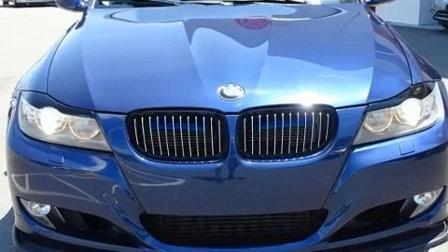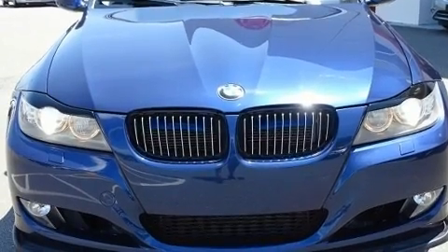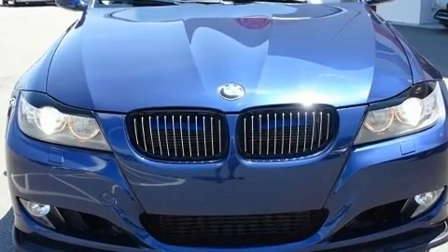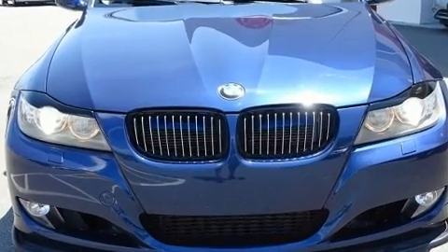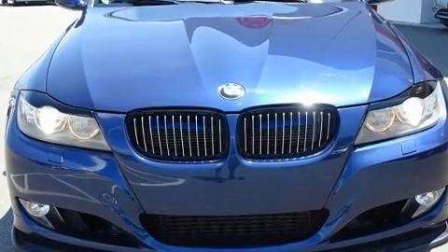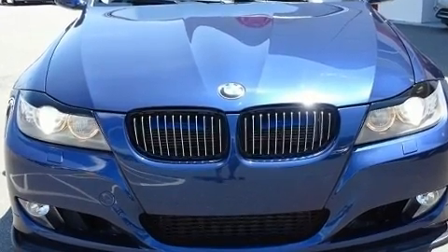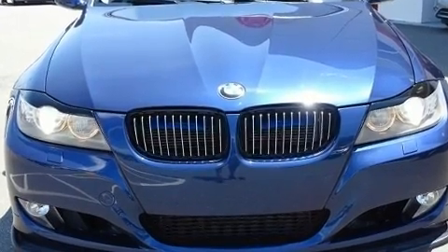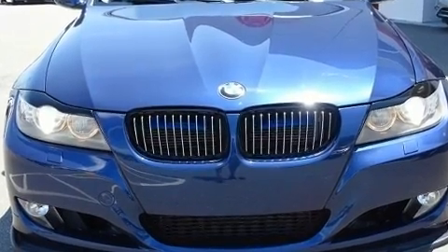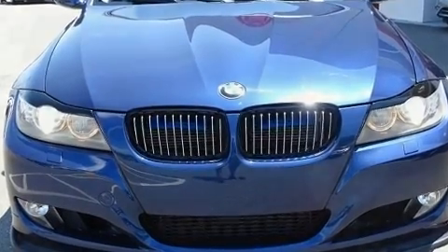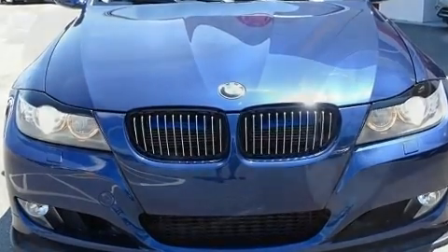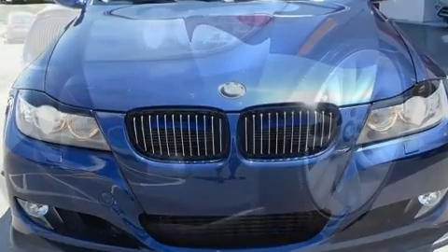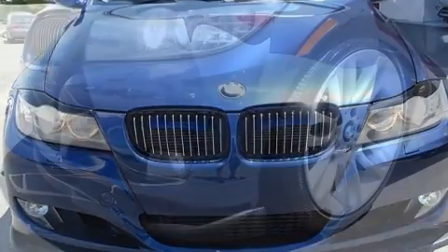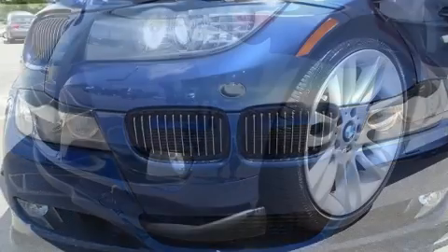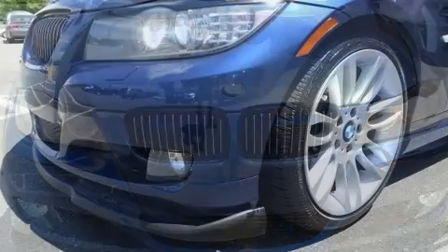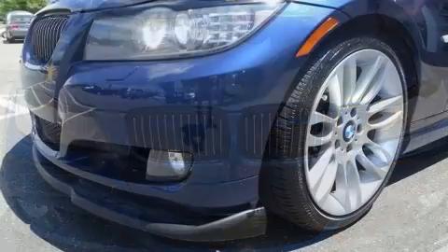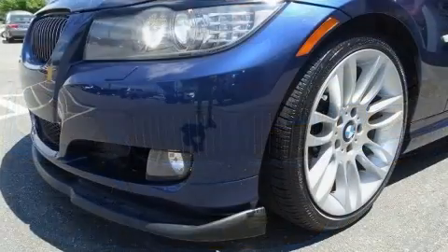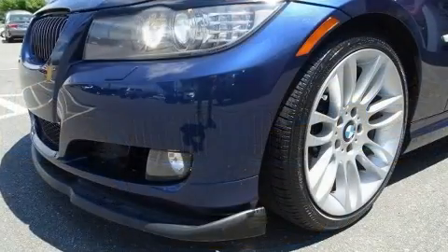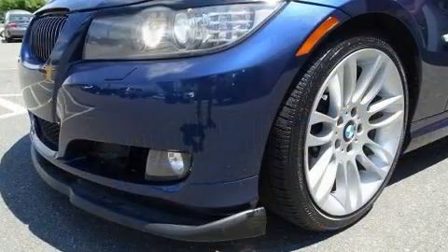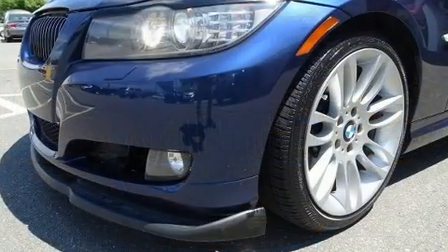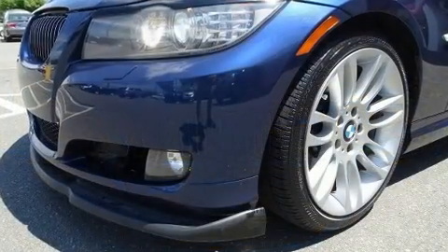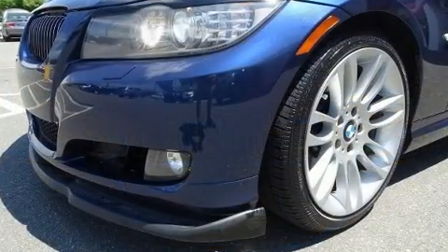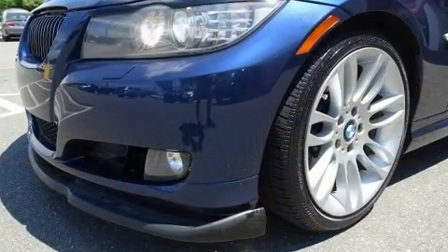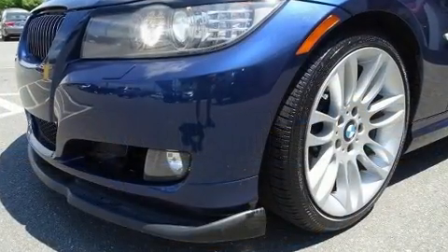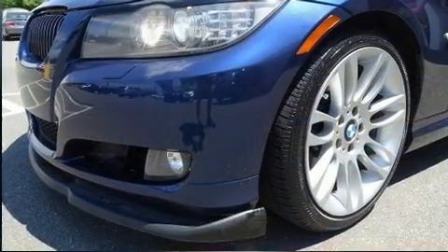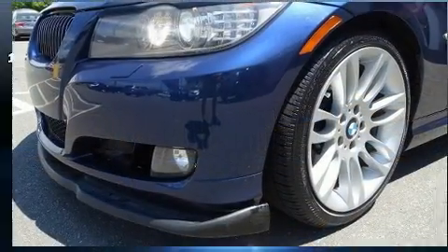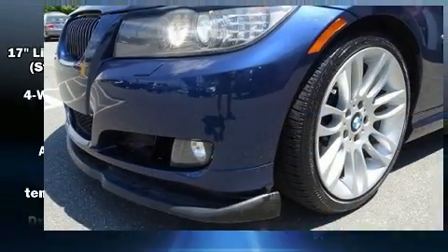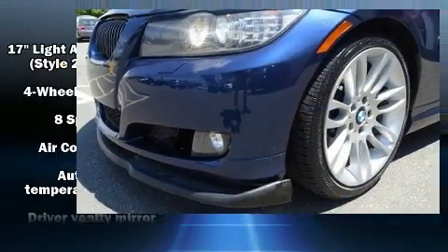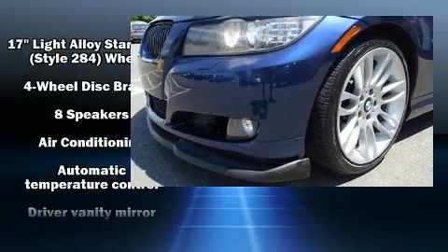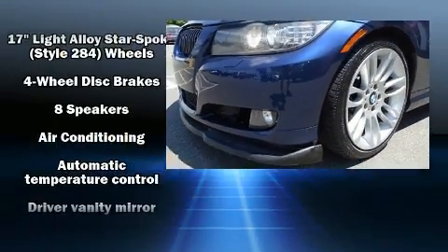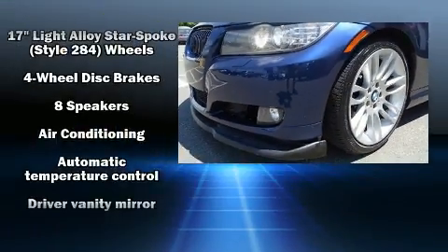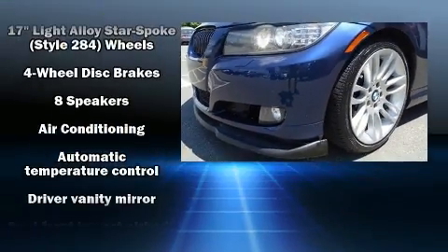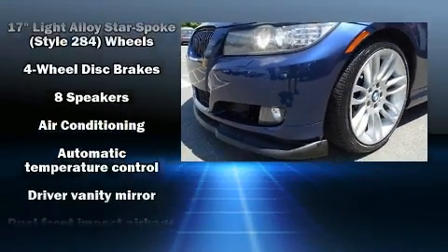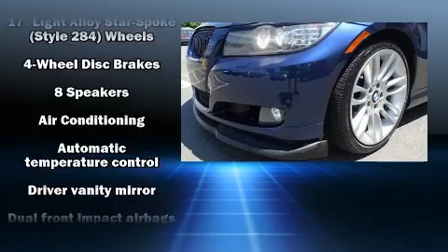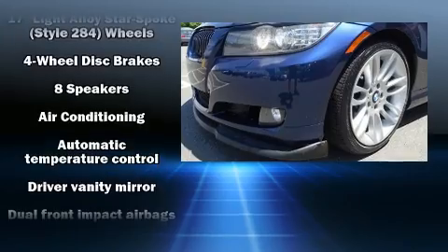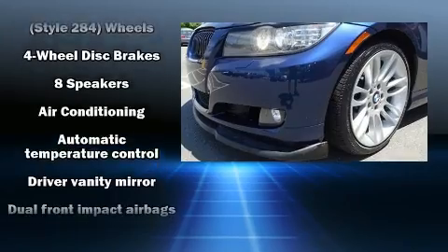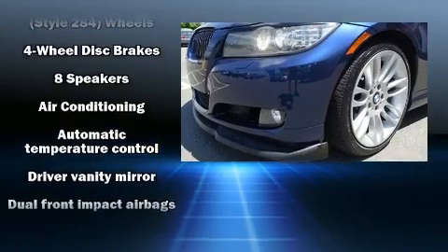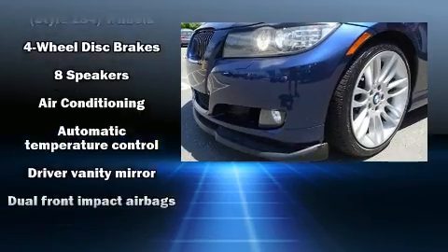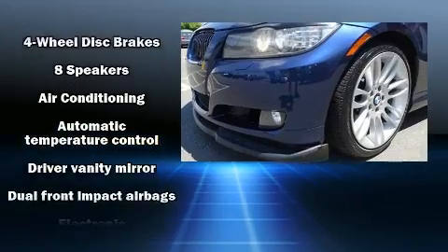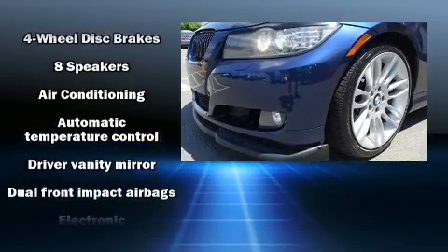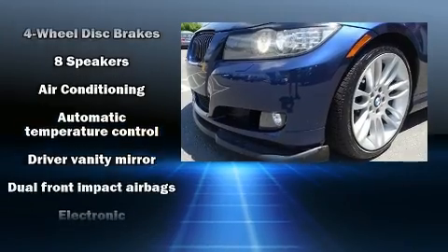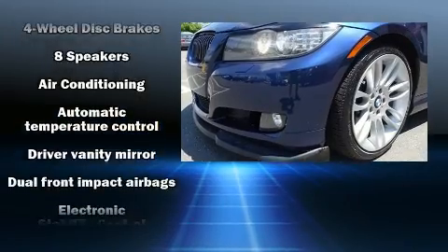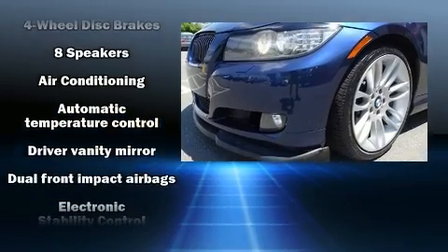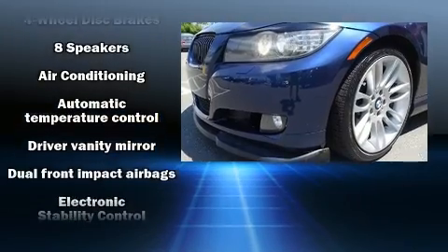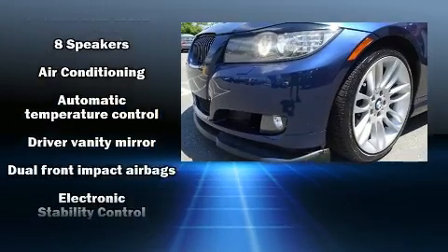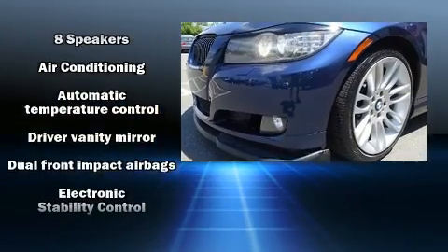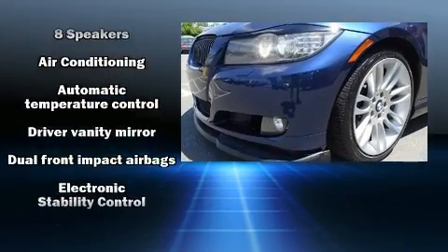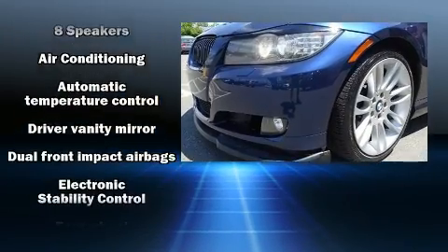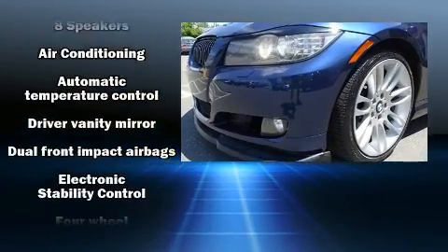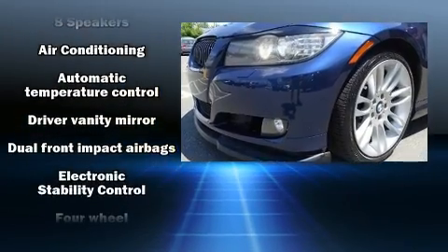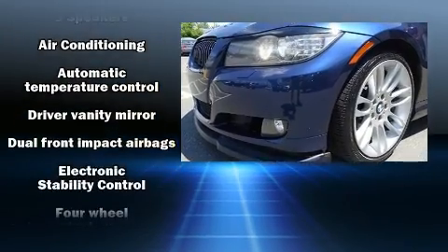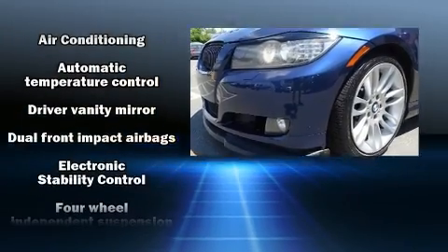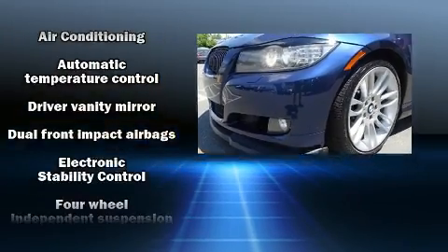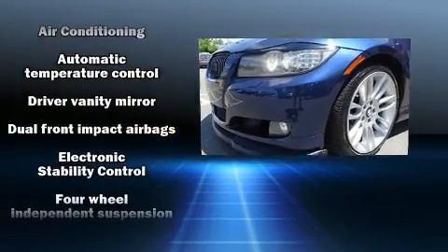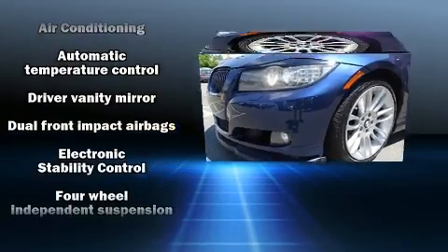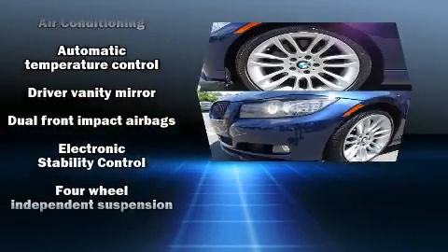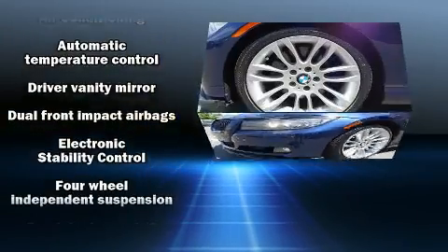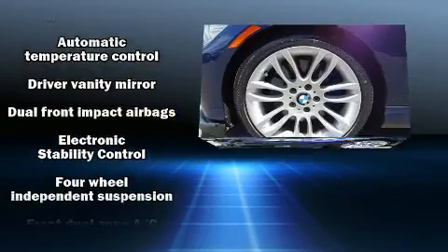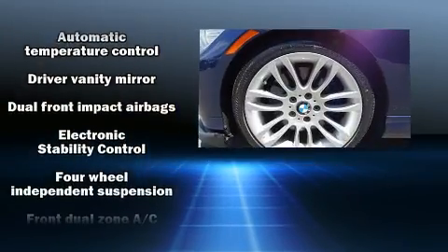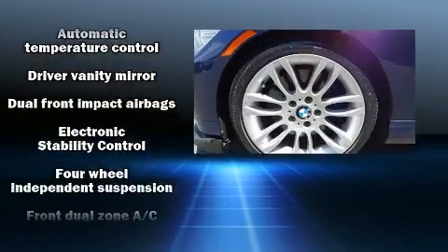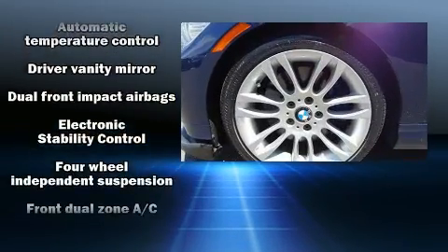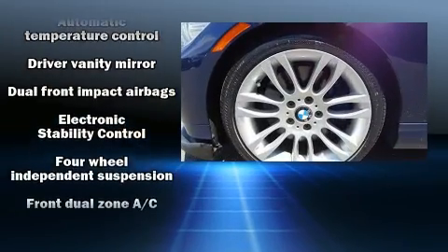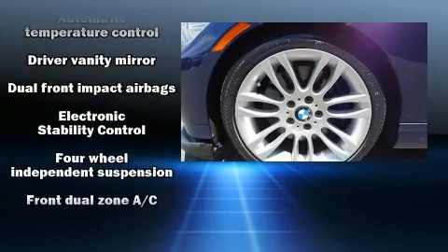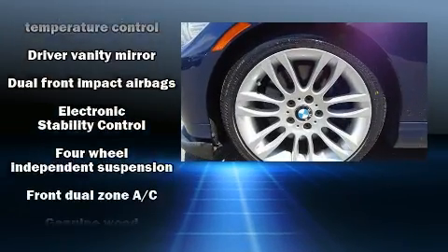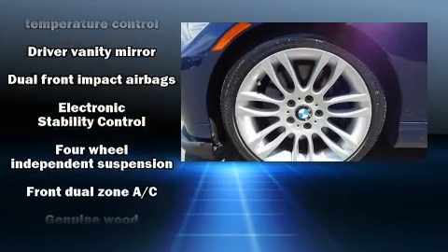Front fog lights, heated door mirrors, rain-sensing wipers, remote keyless entry and cruise control.